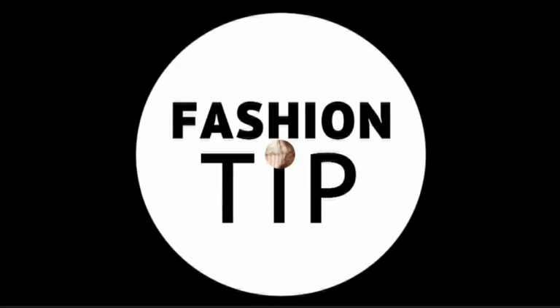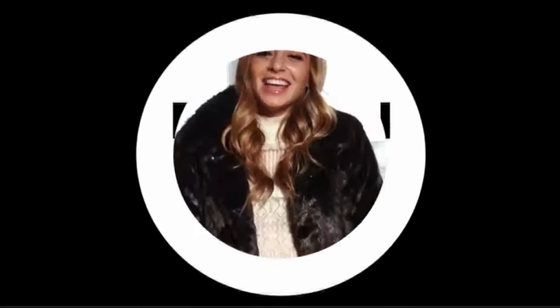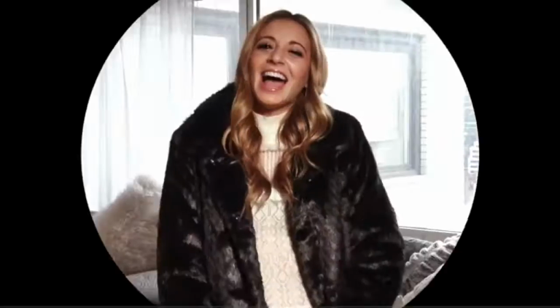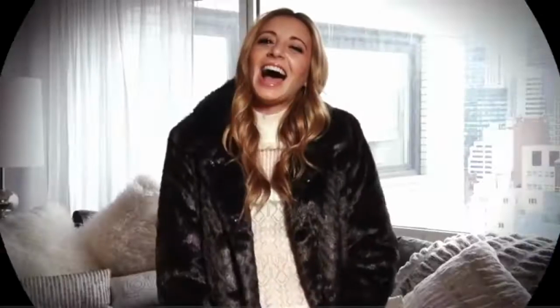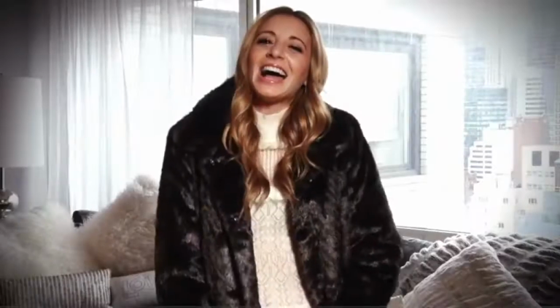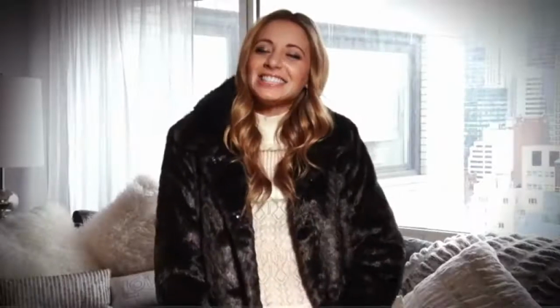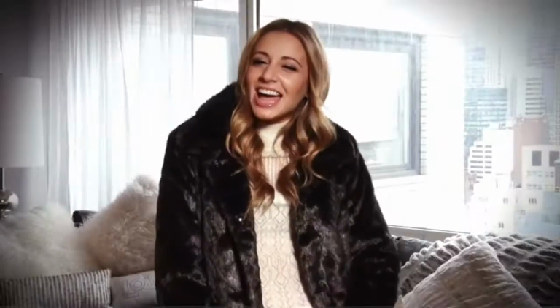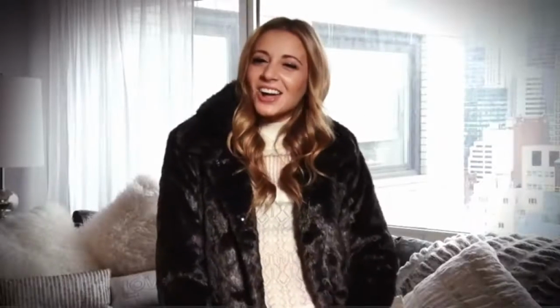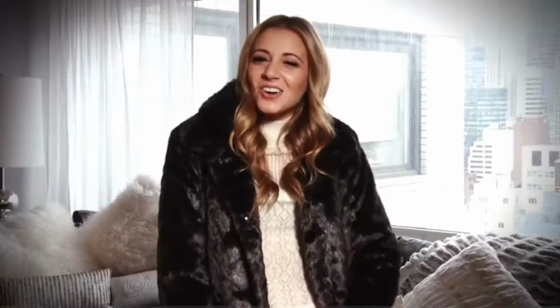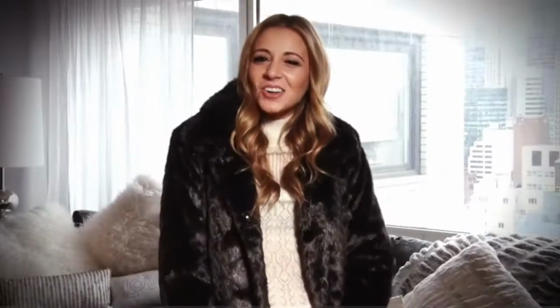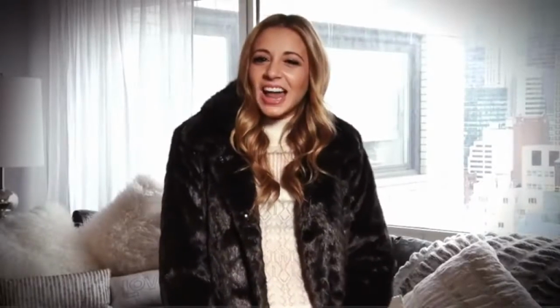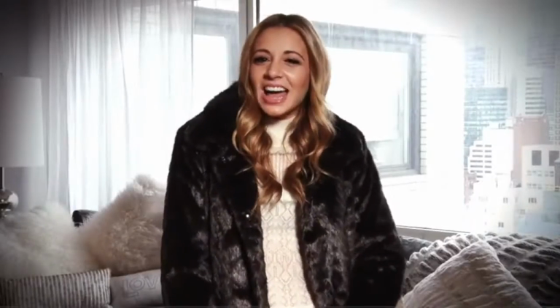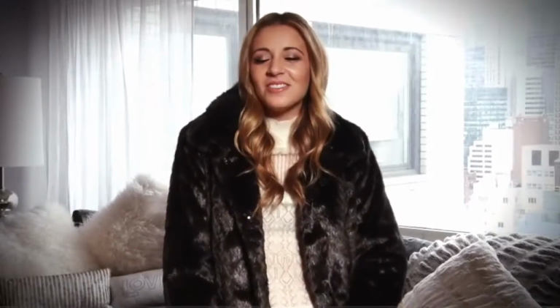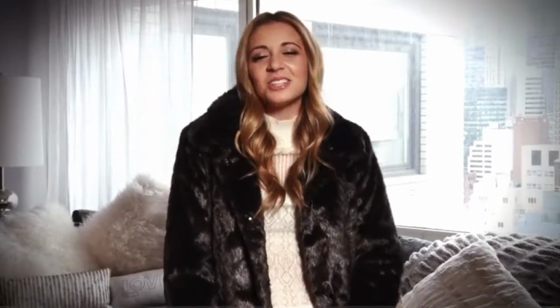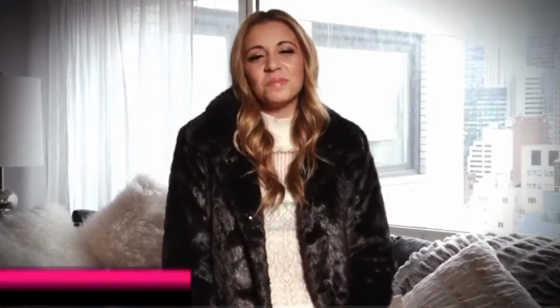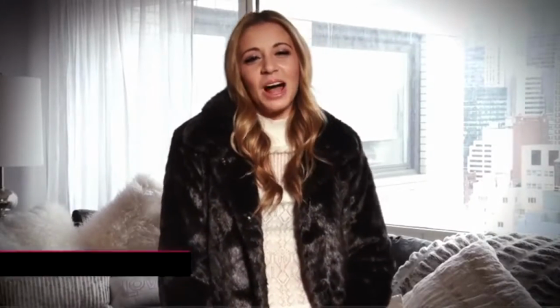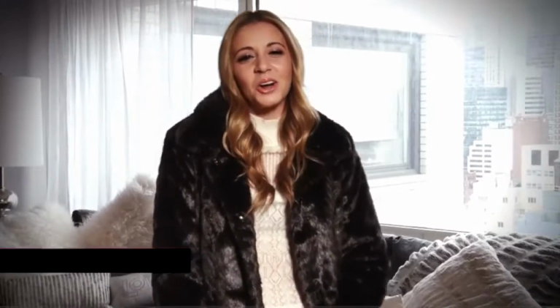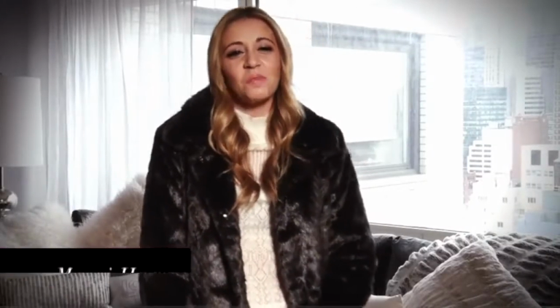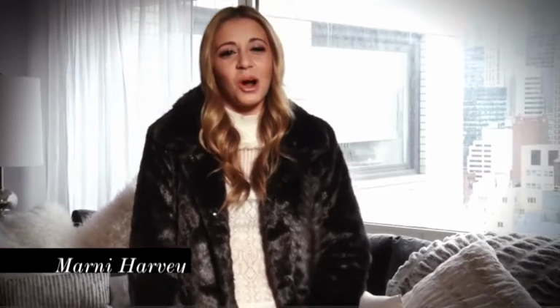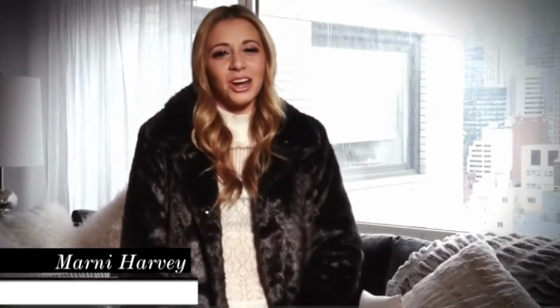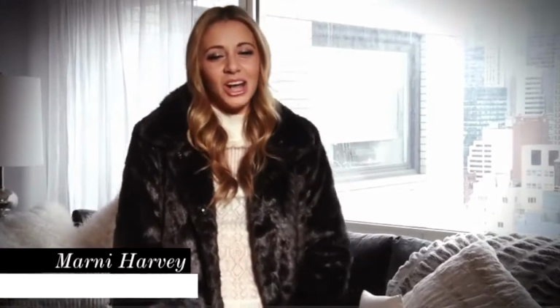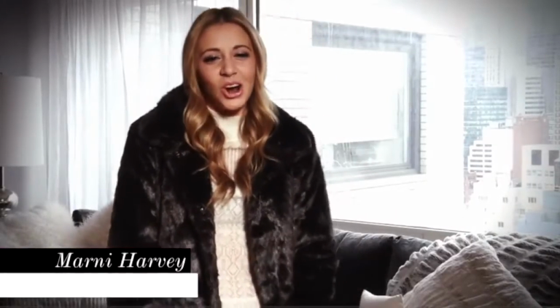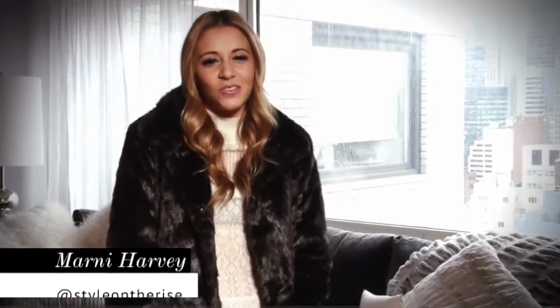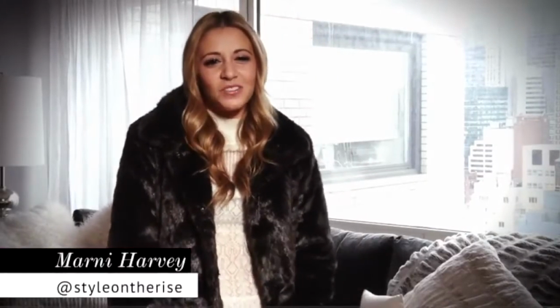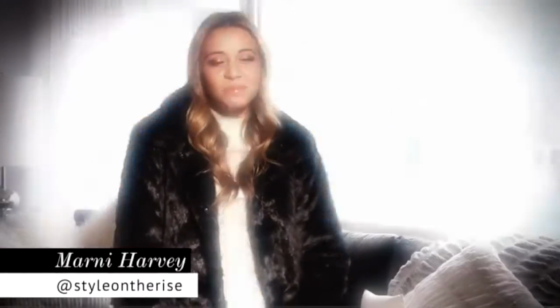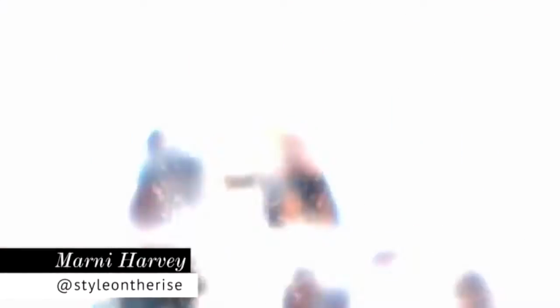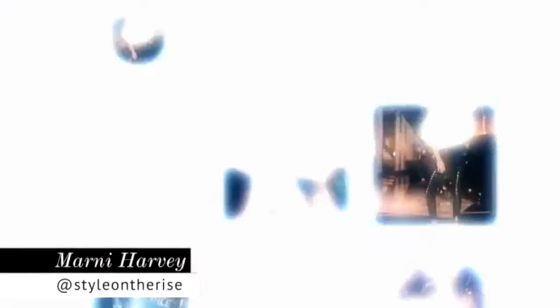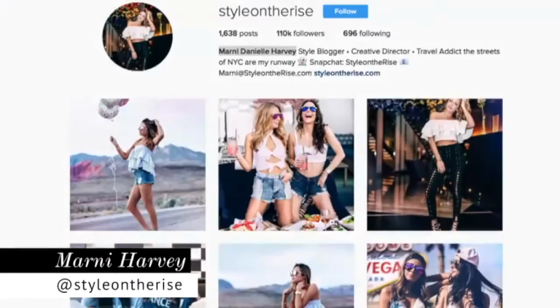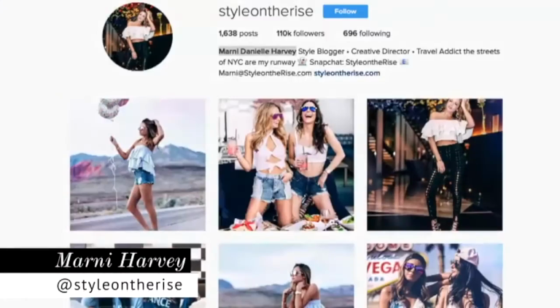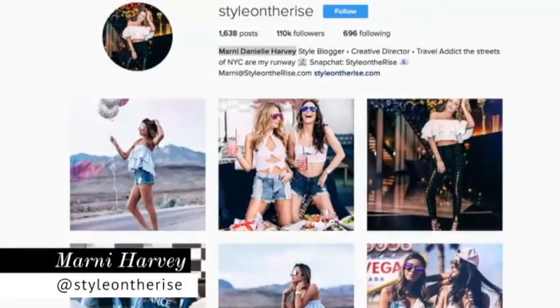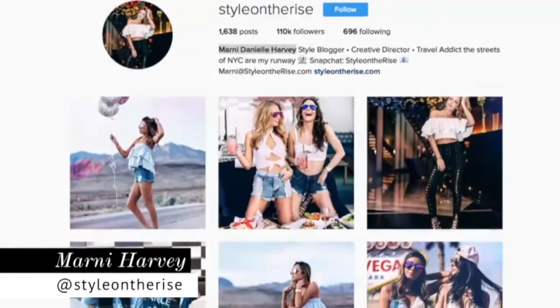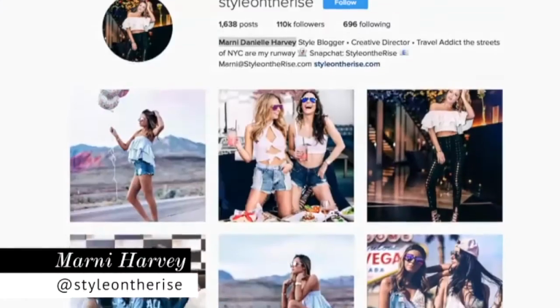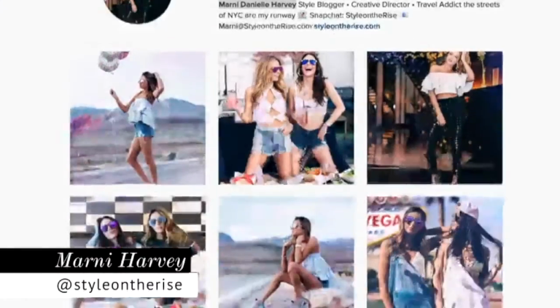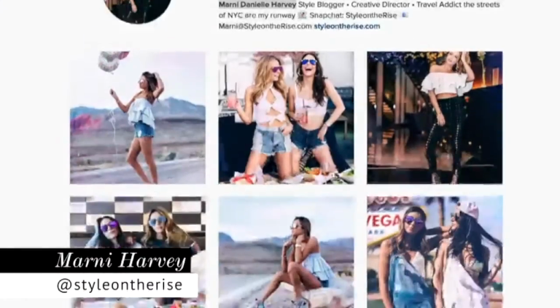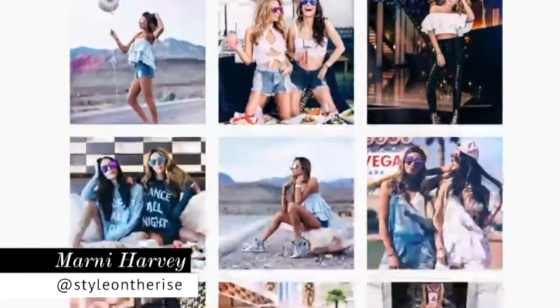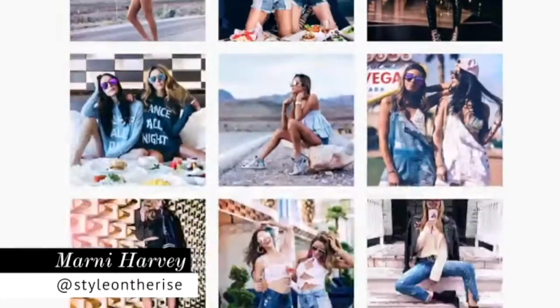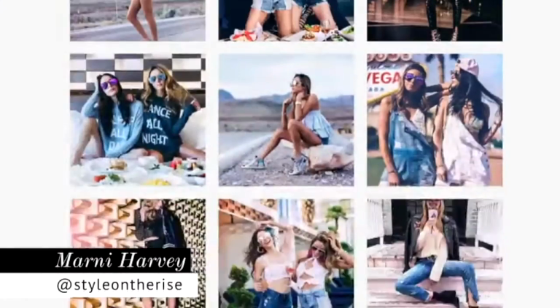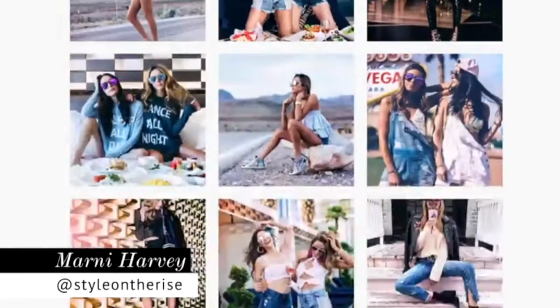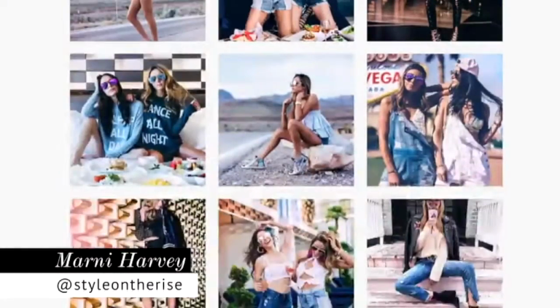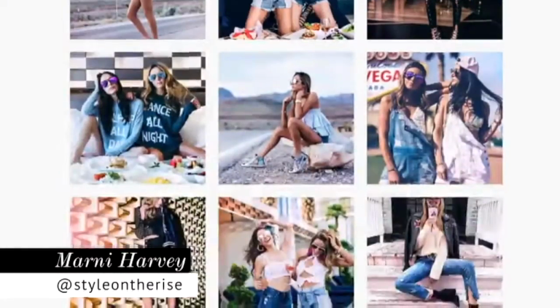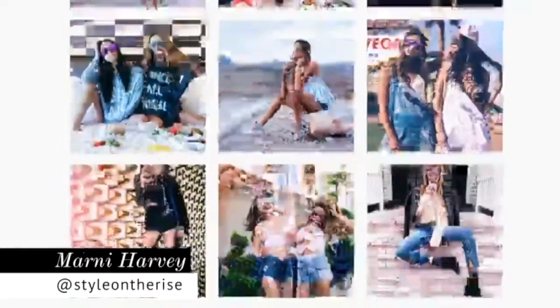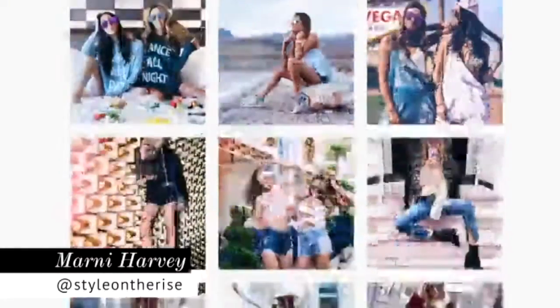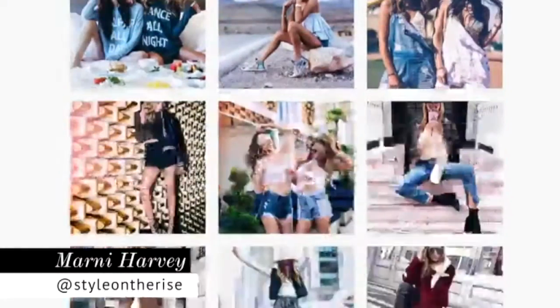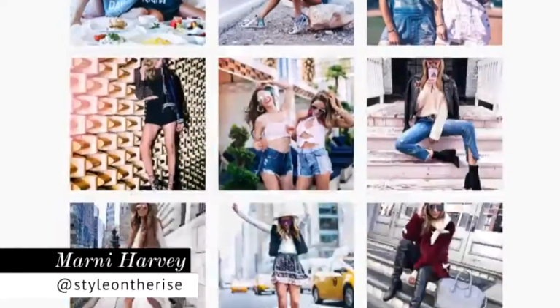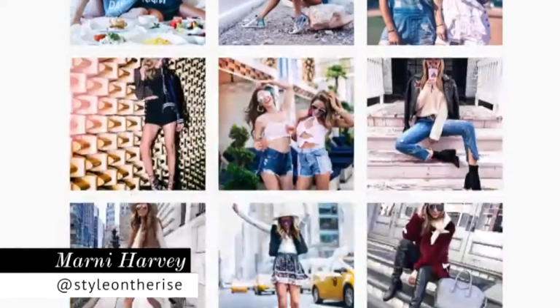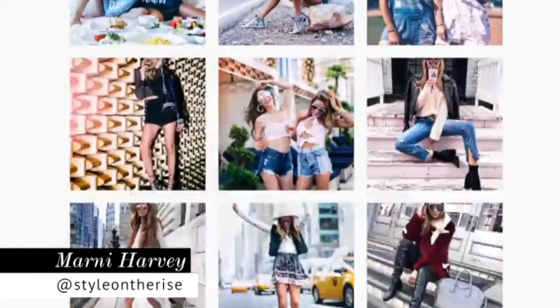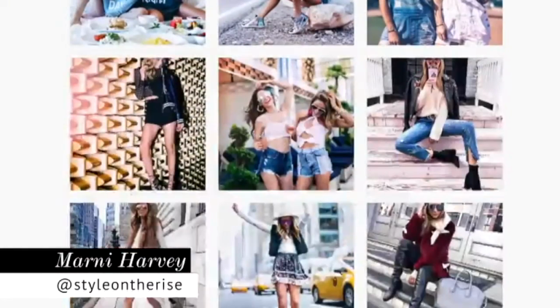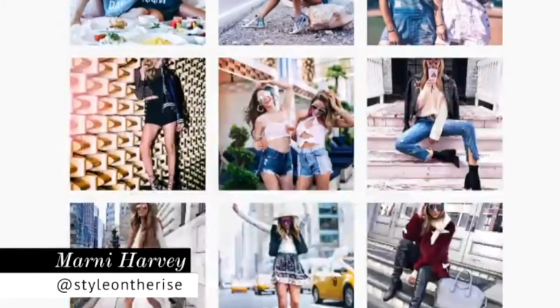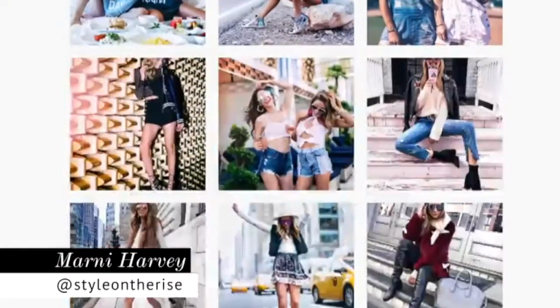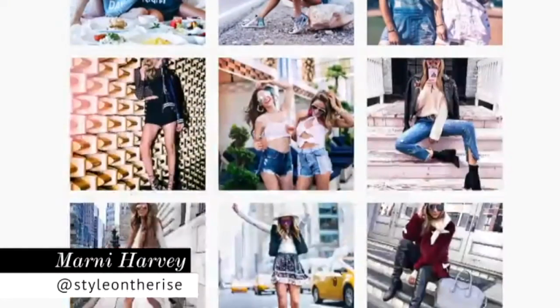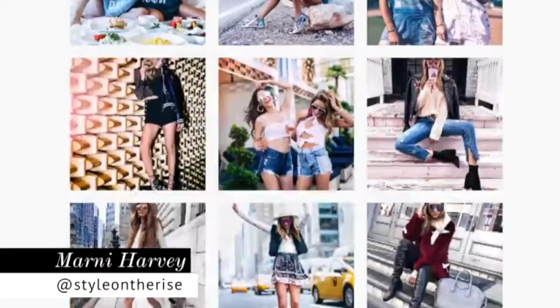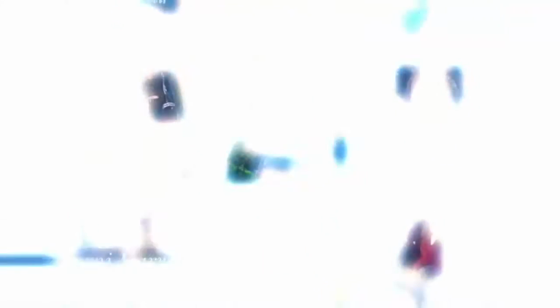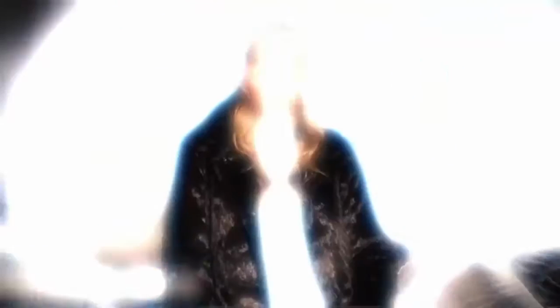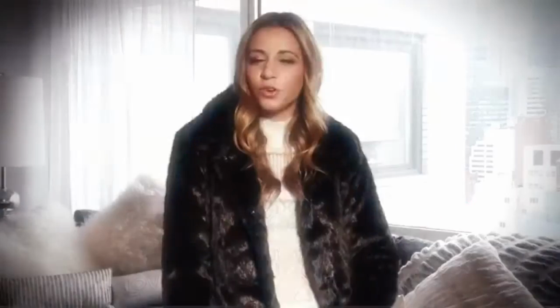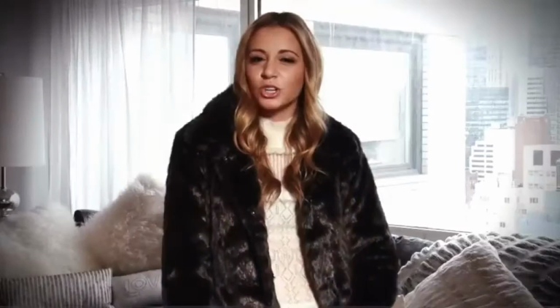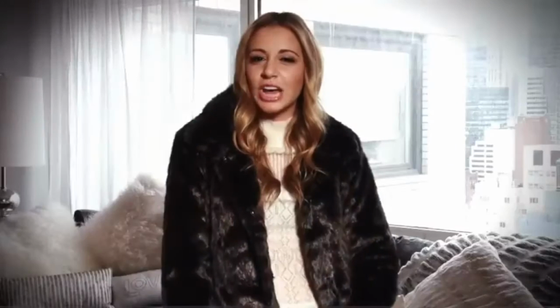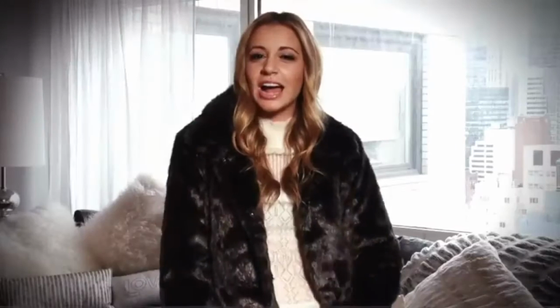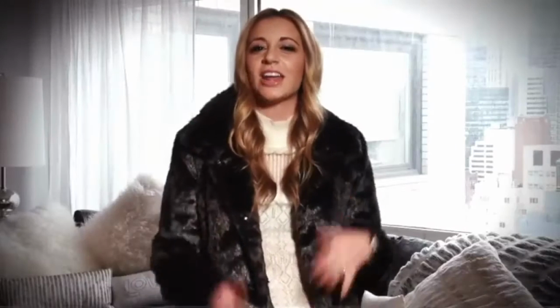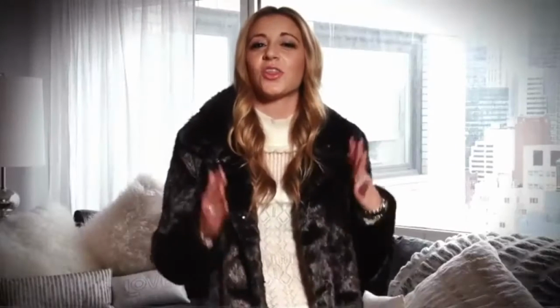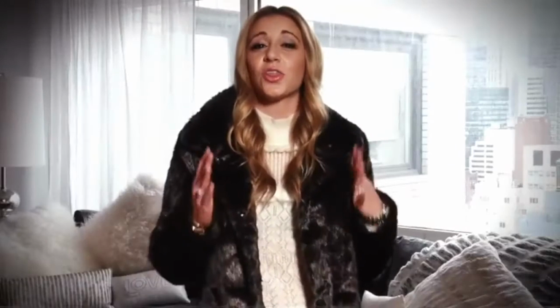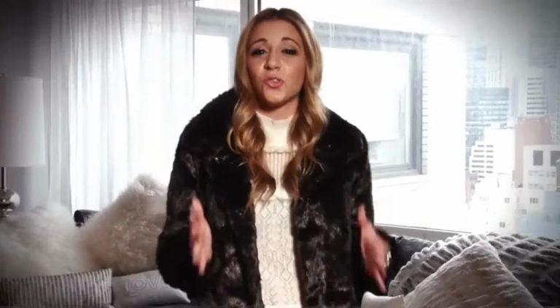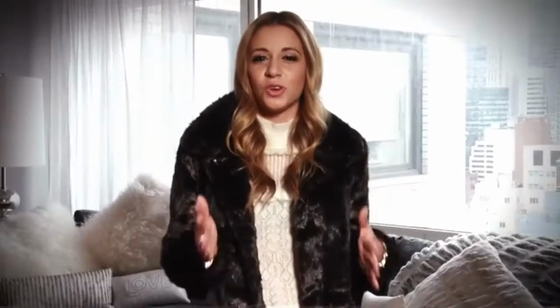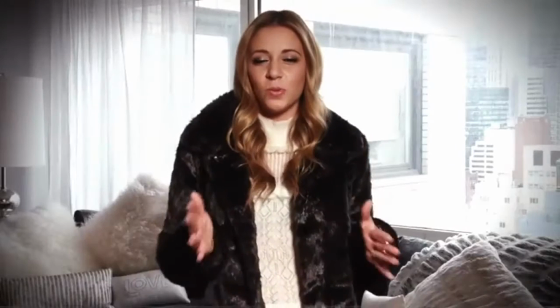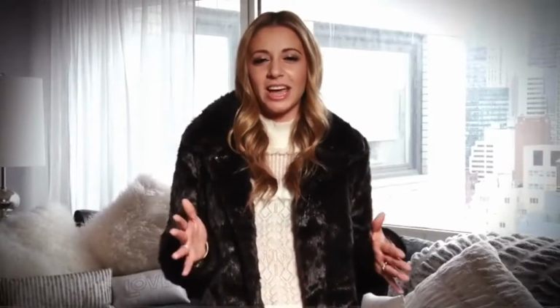Hi Style Code Live! It's blogger Marnie Harvey from Style on the Rise, and today I'm going to show you how to rock a faux fur jacket three ways.